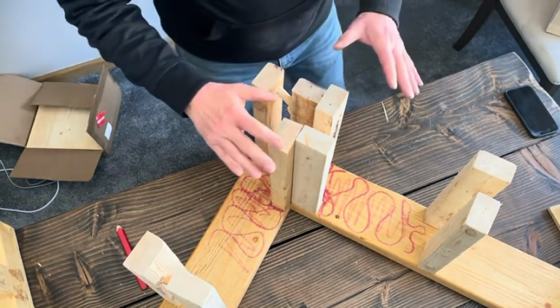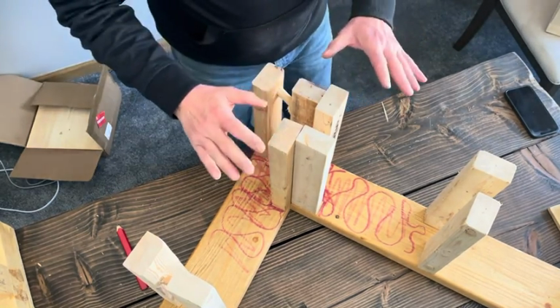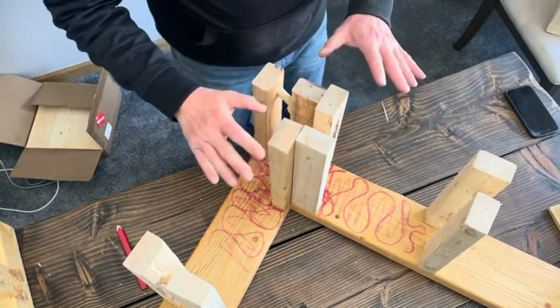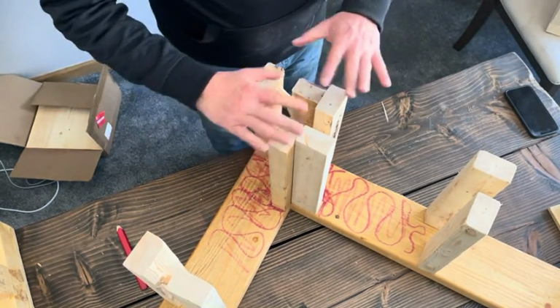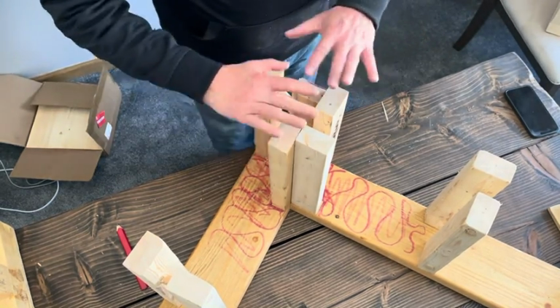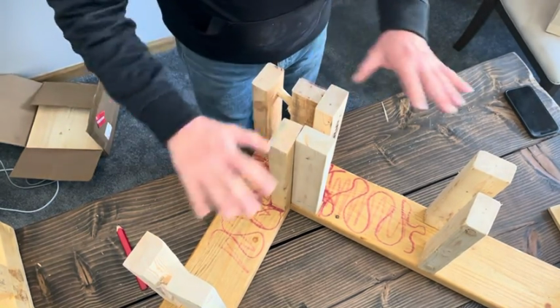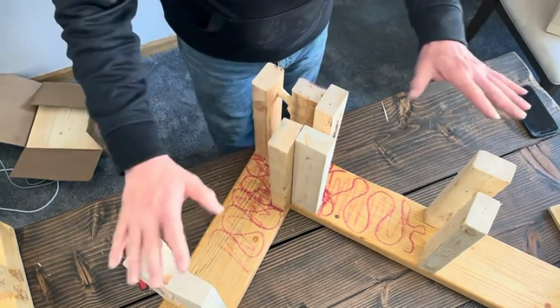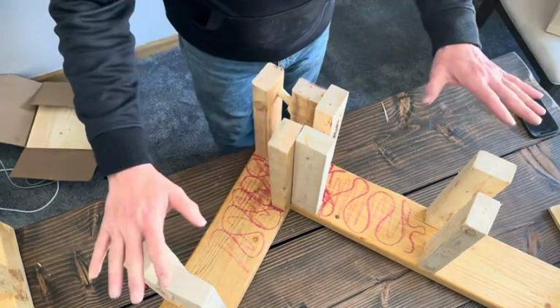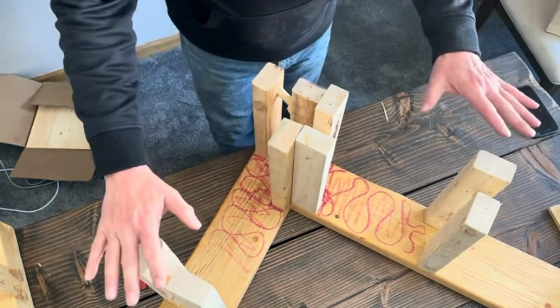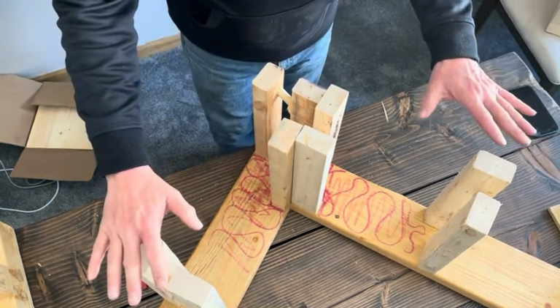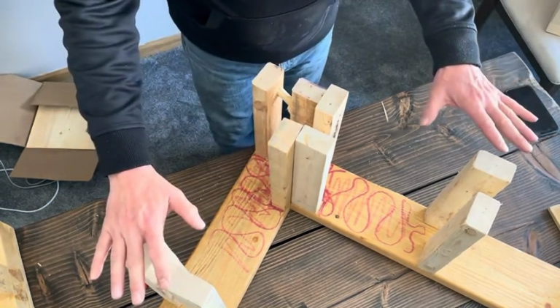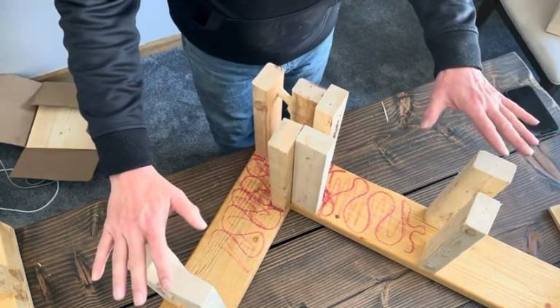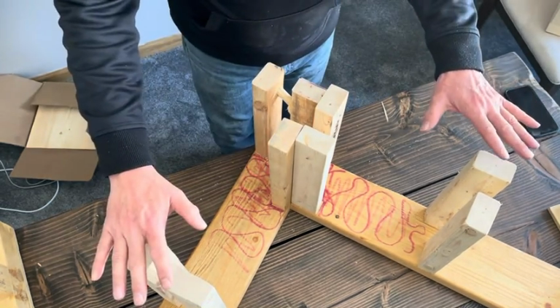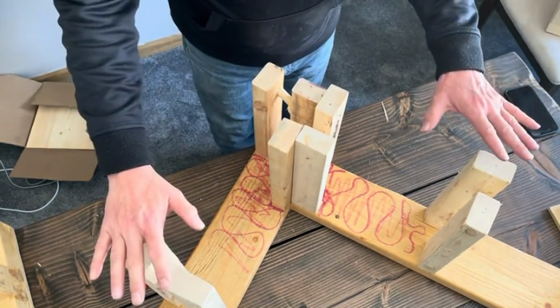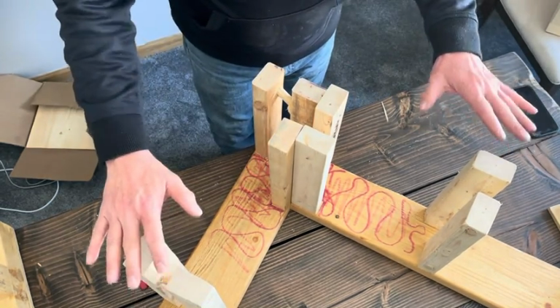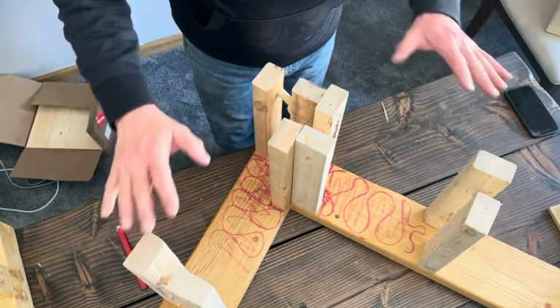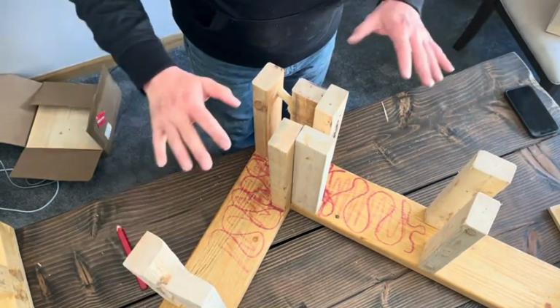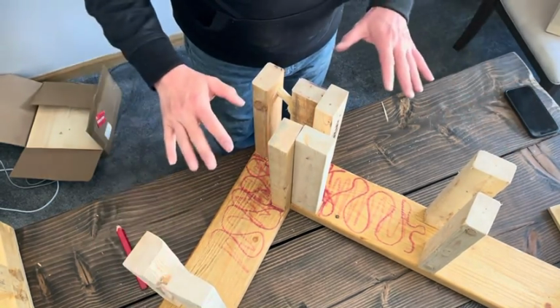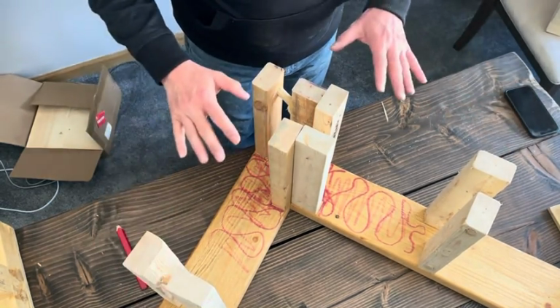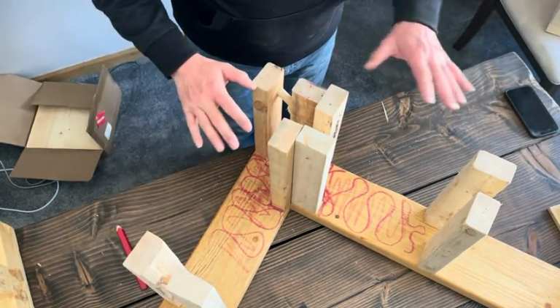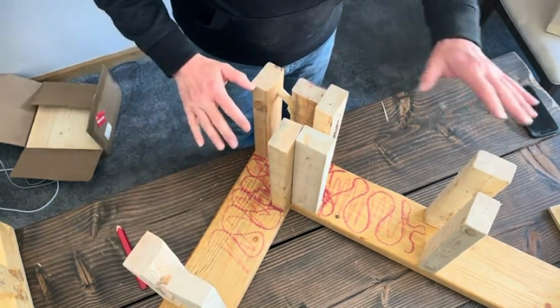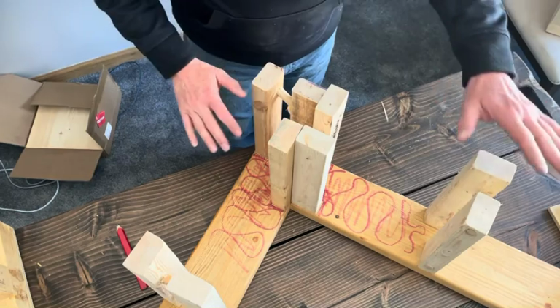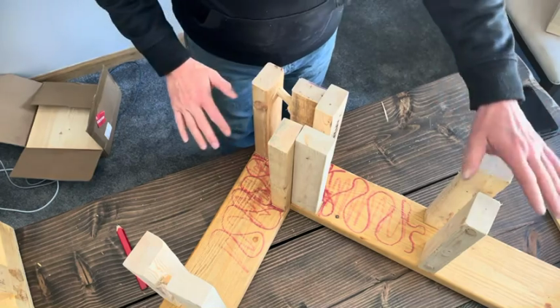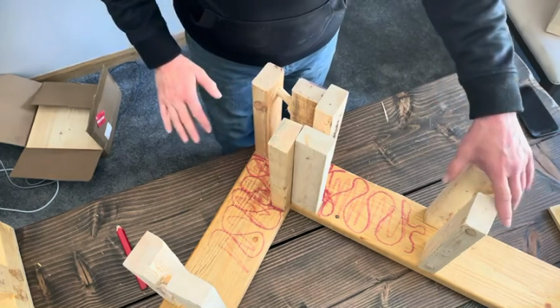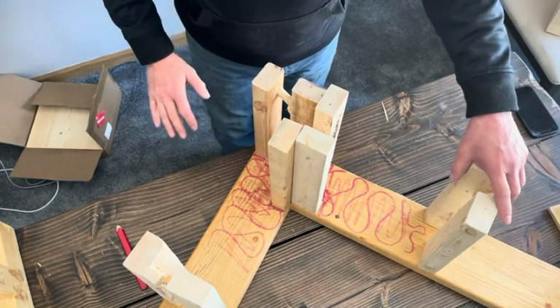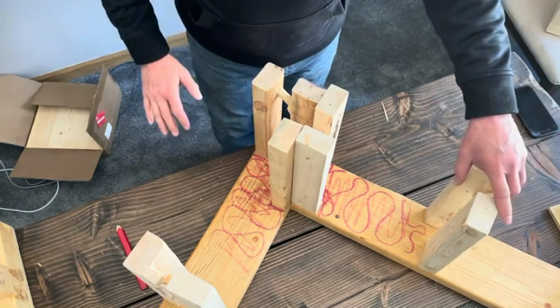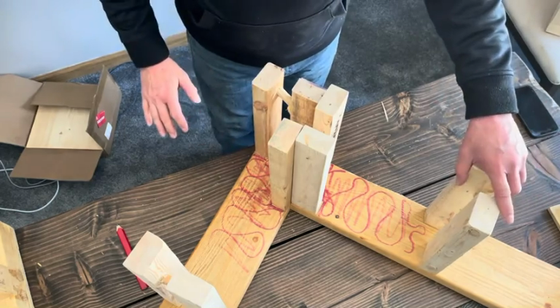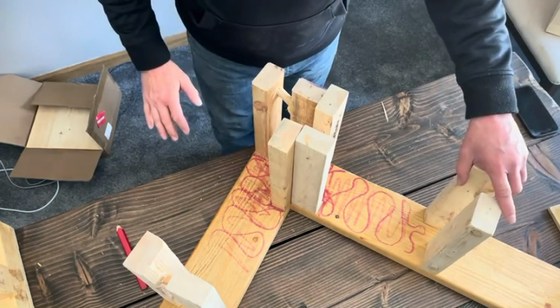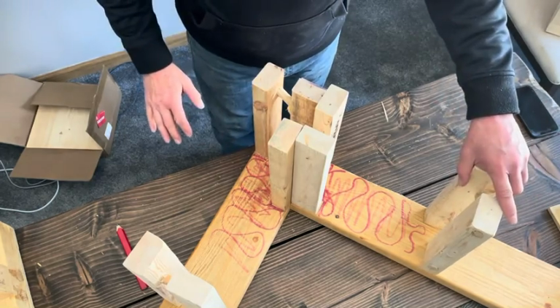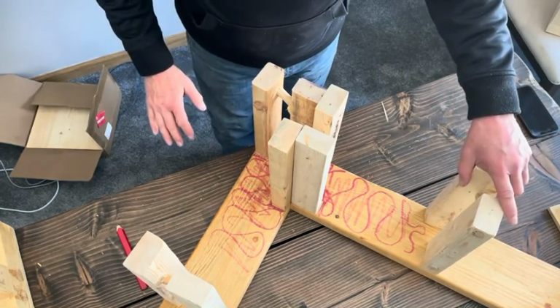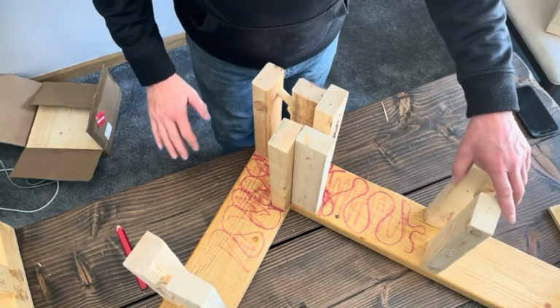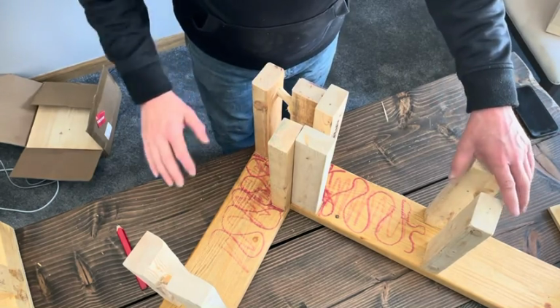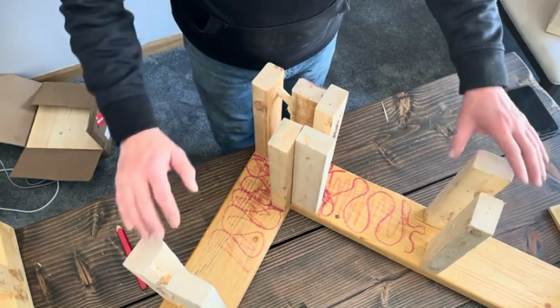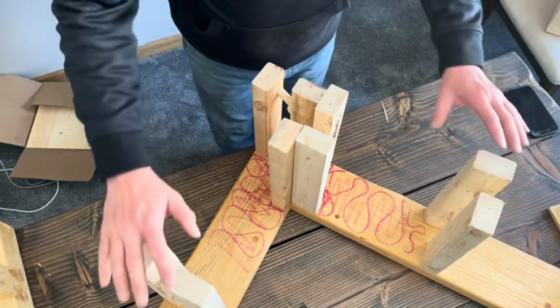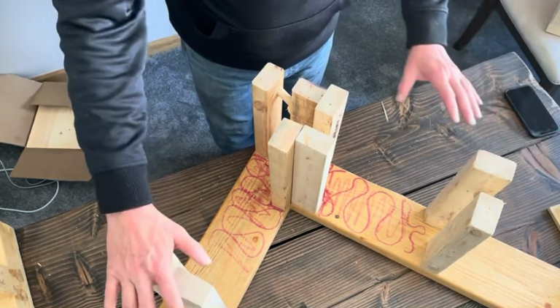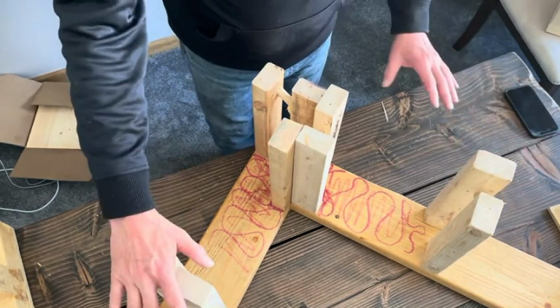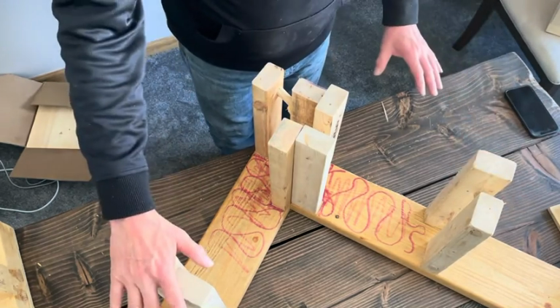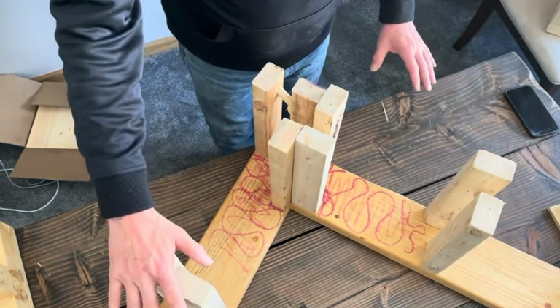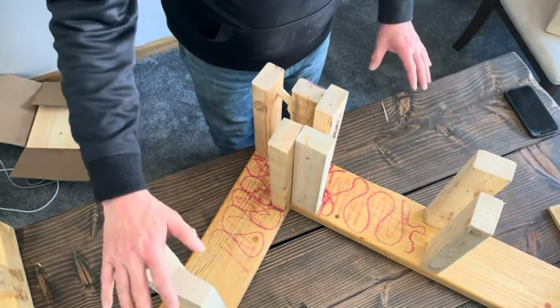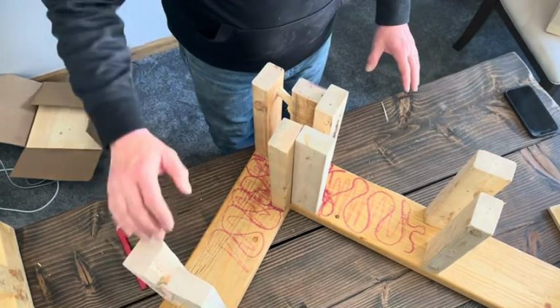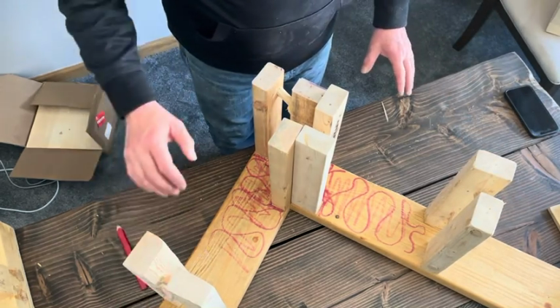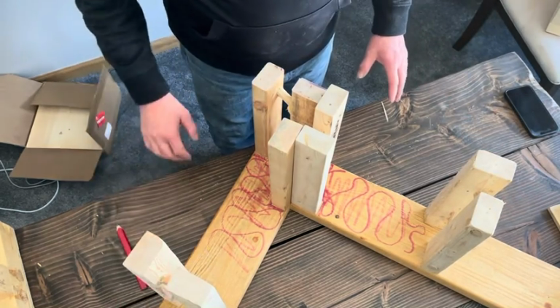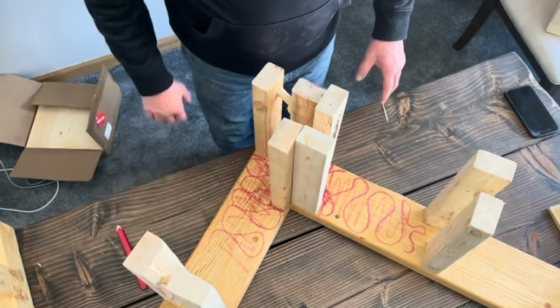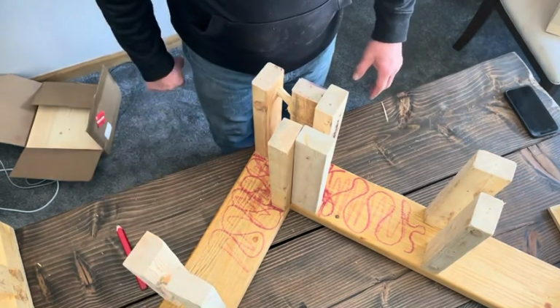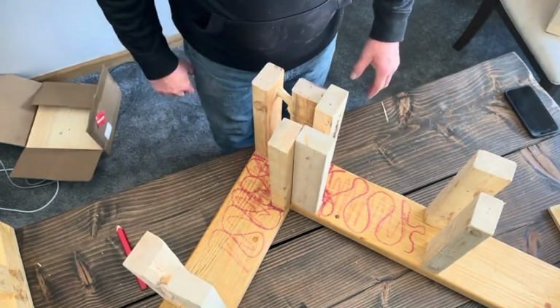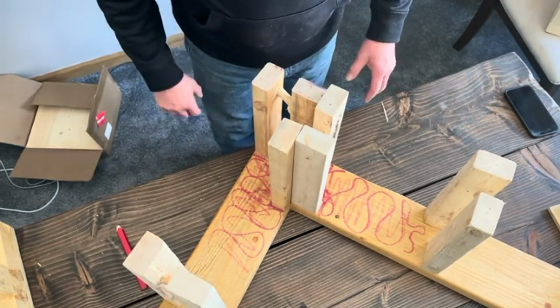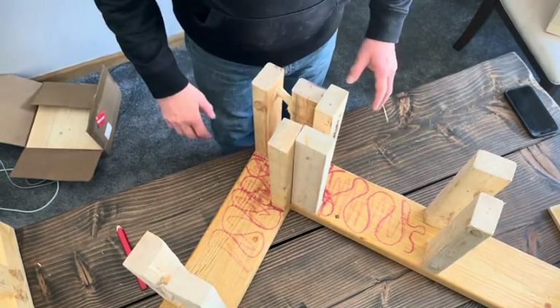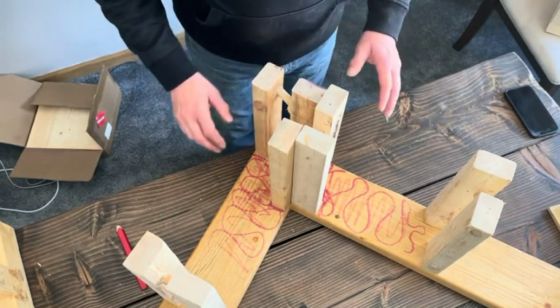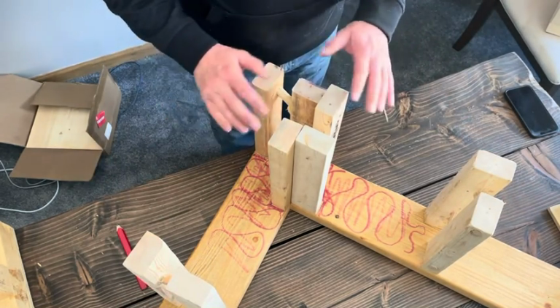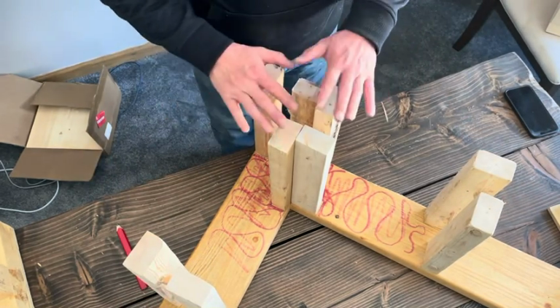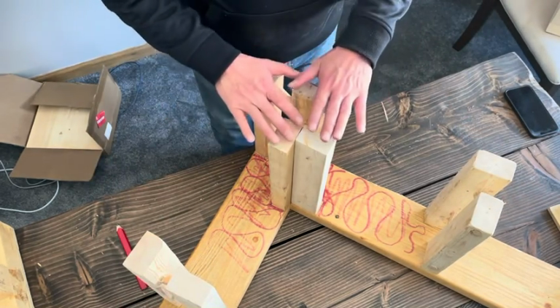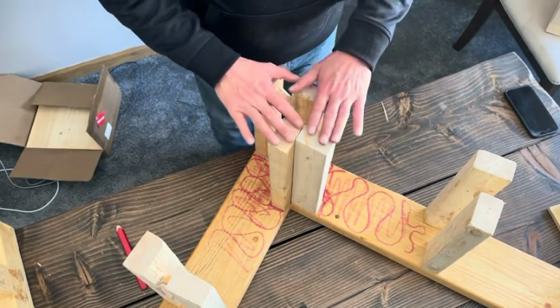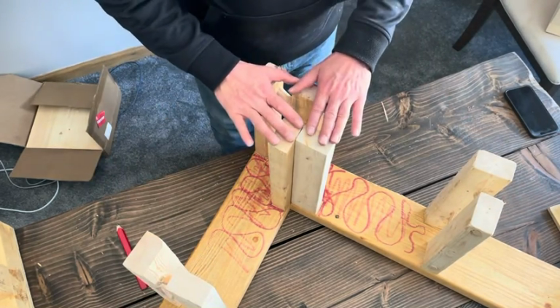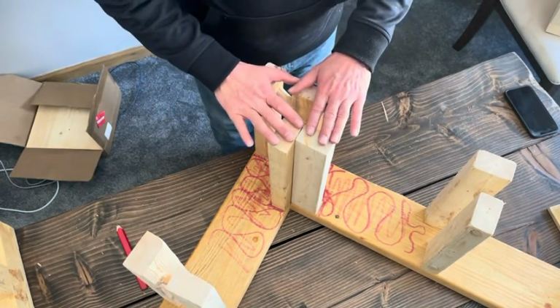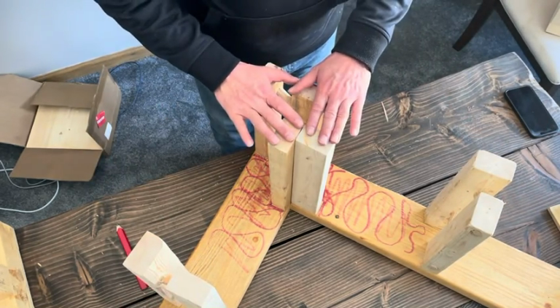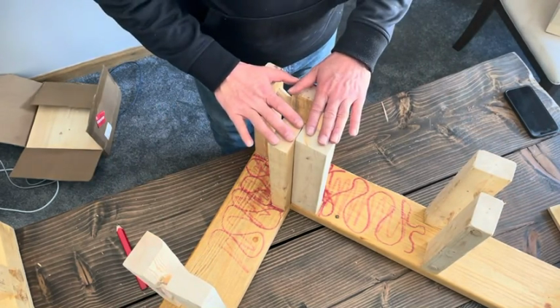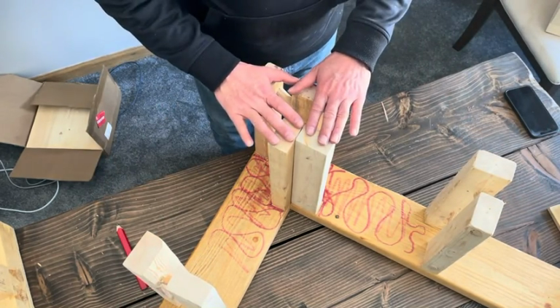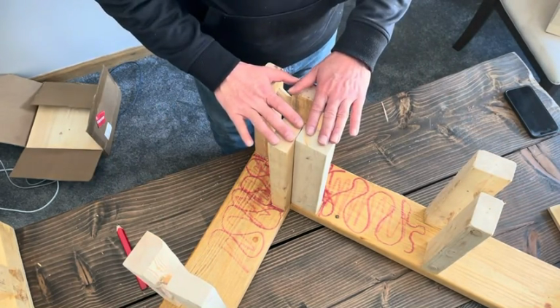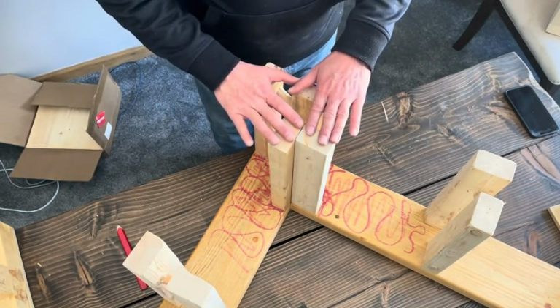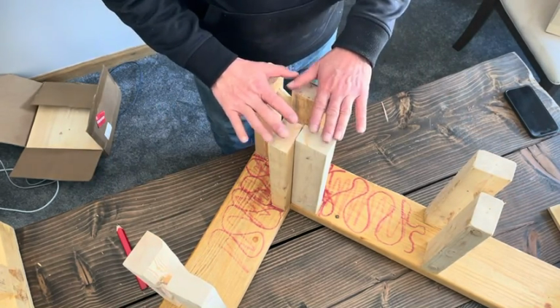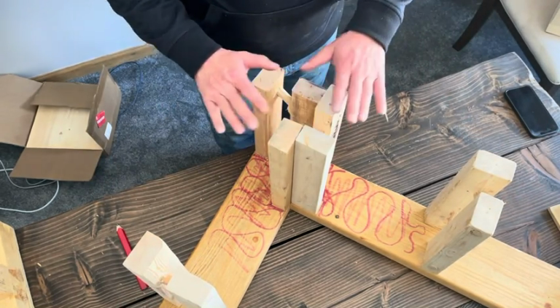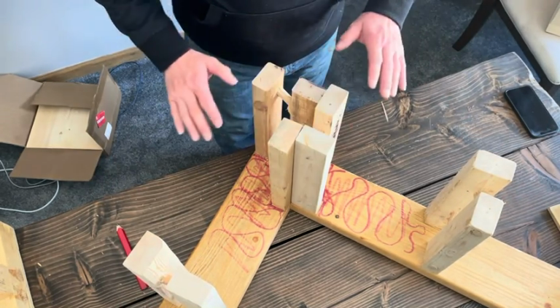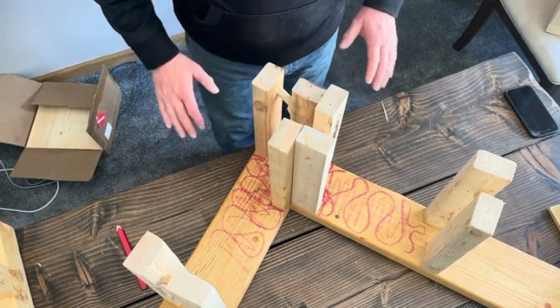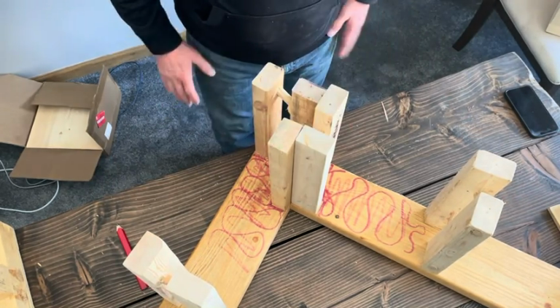Here's your layout — bare-naked T-stud, bare-naked T-stud. Here's how you do the corner.